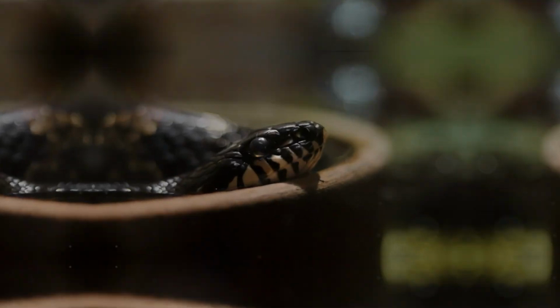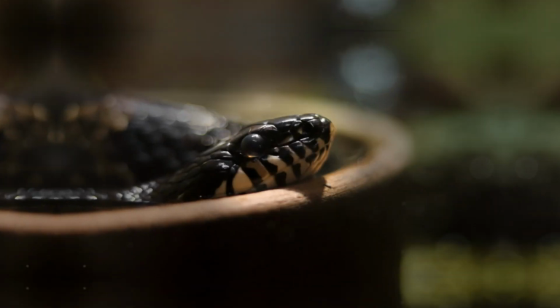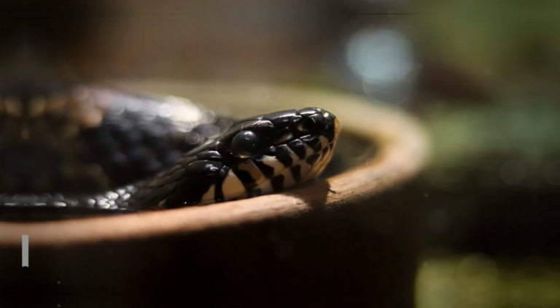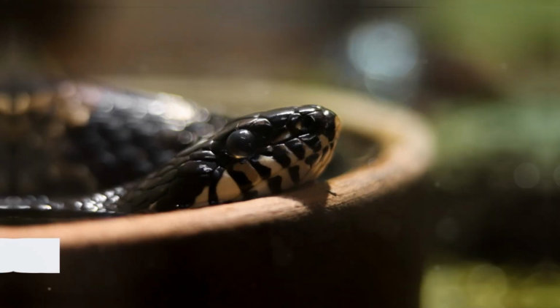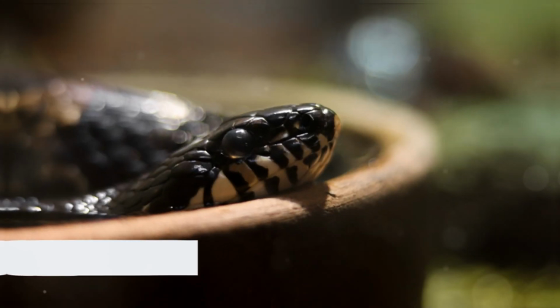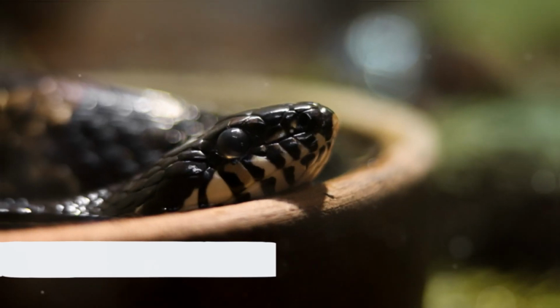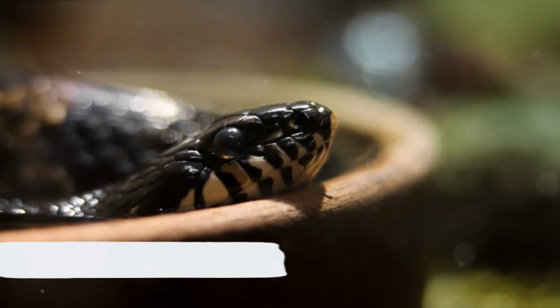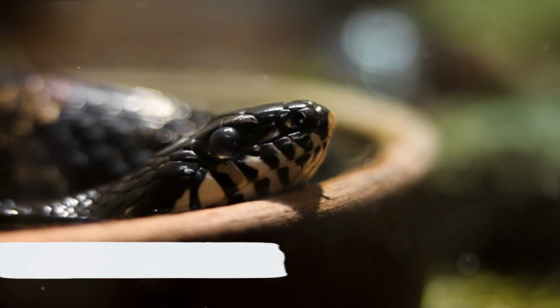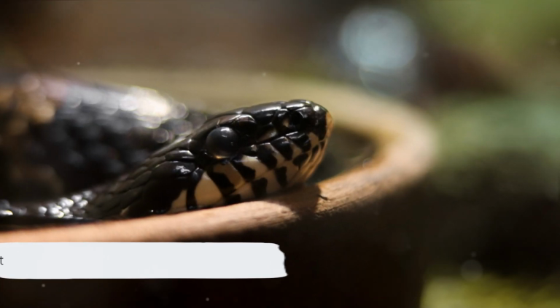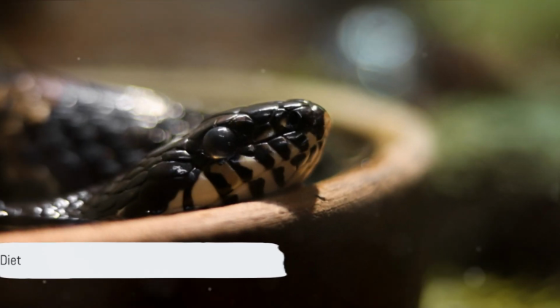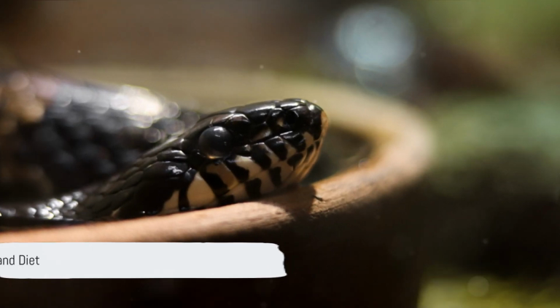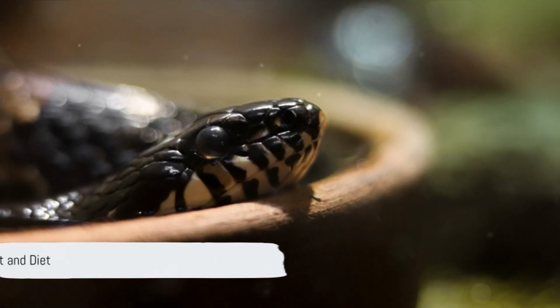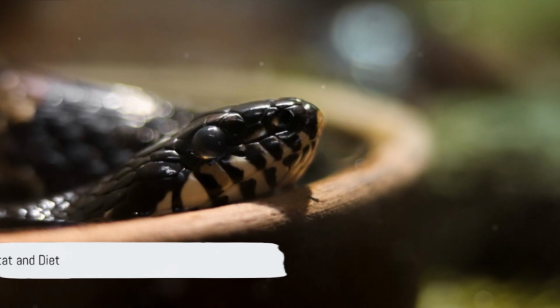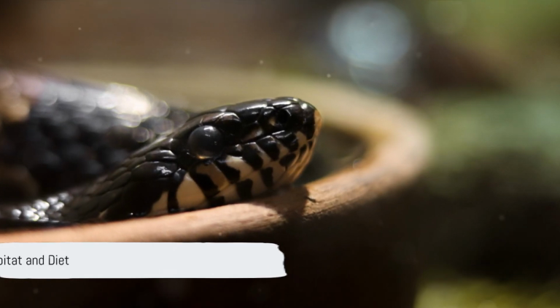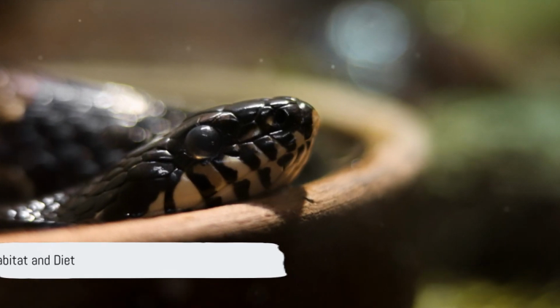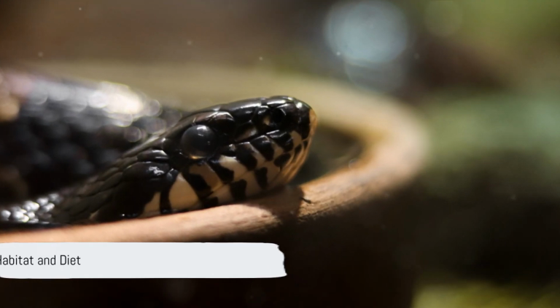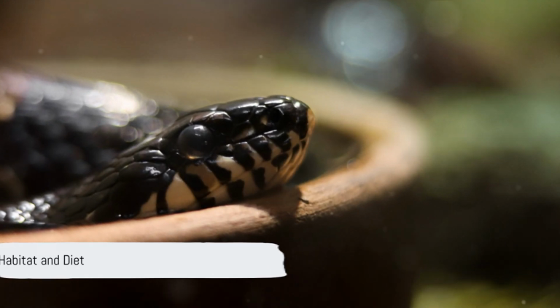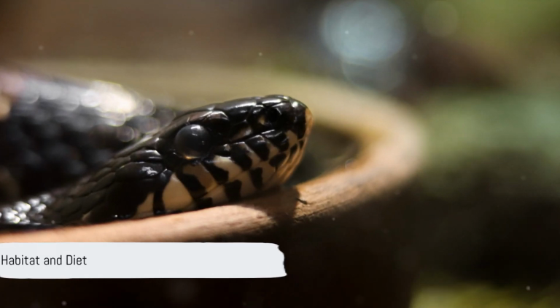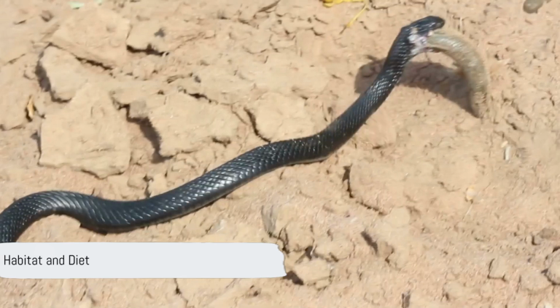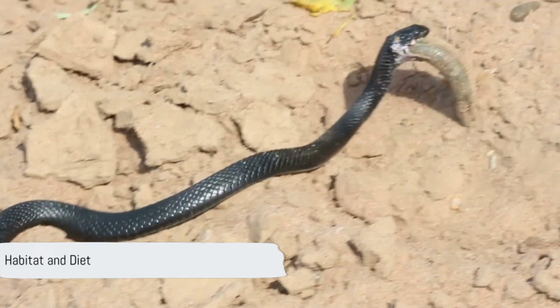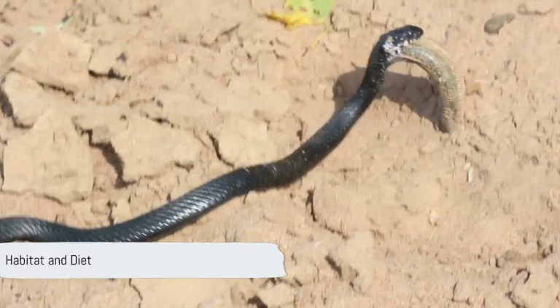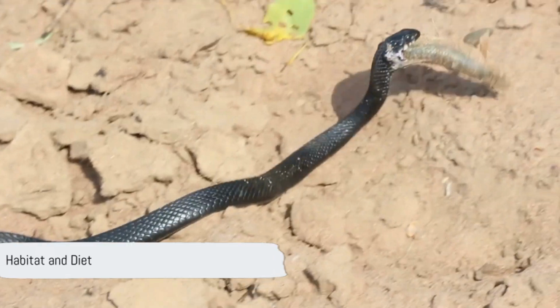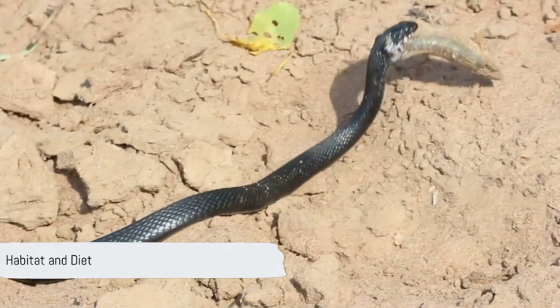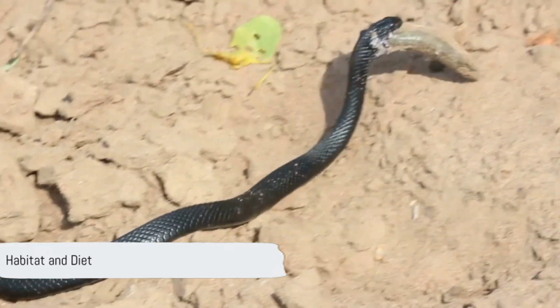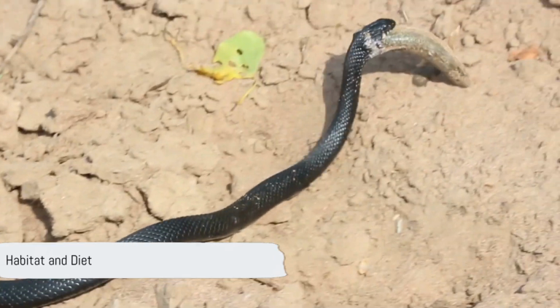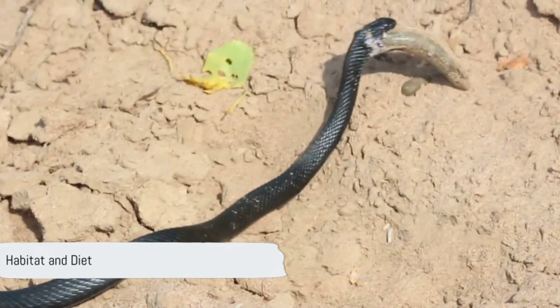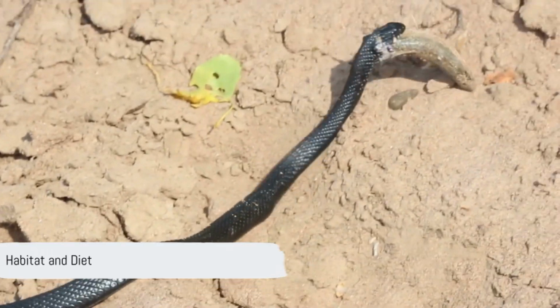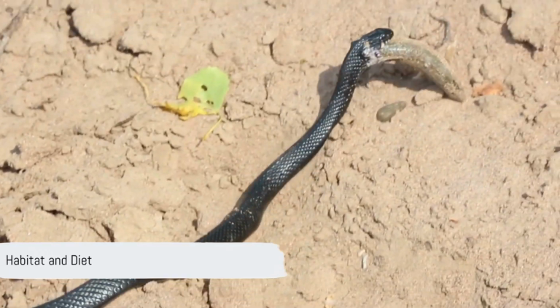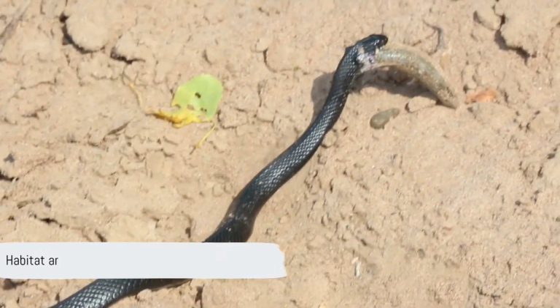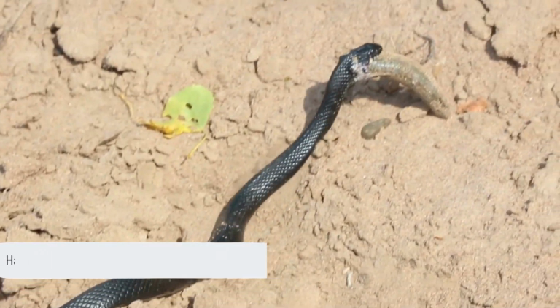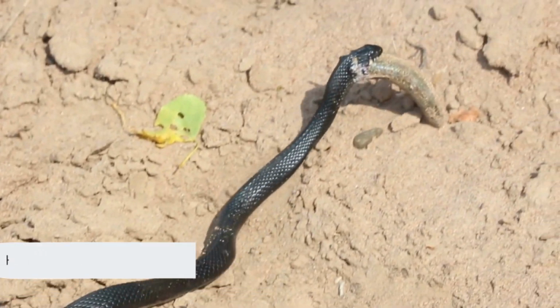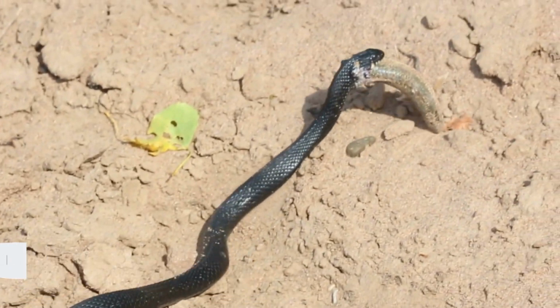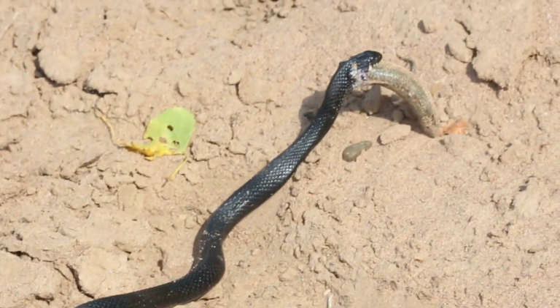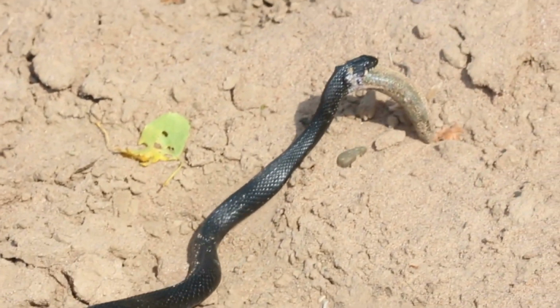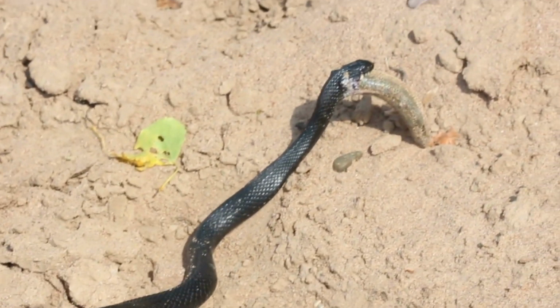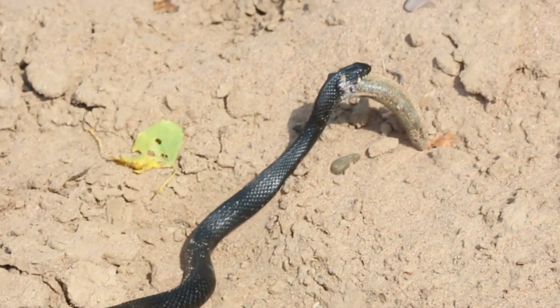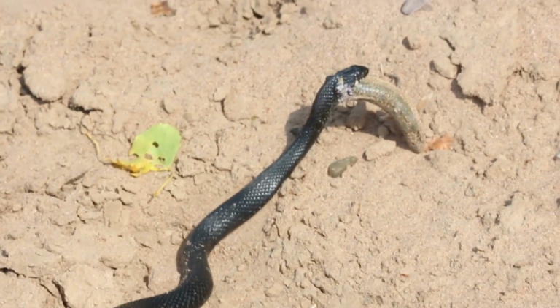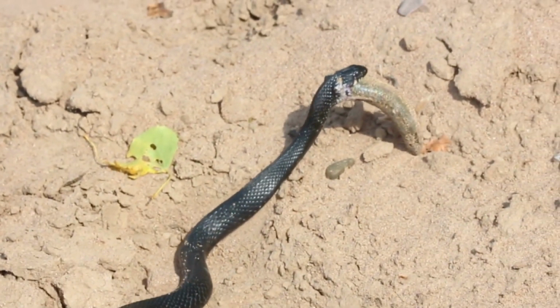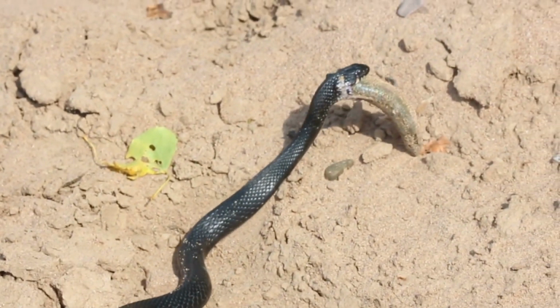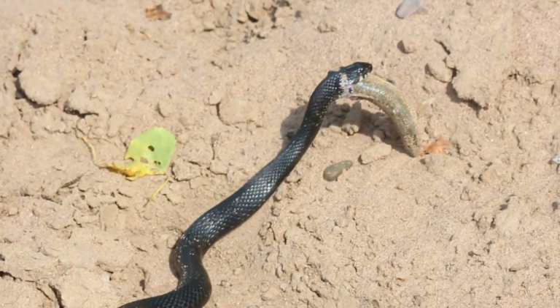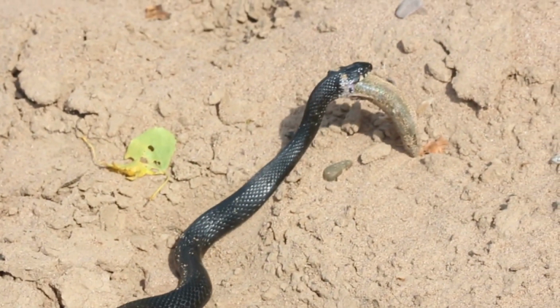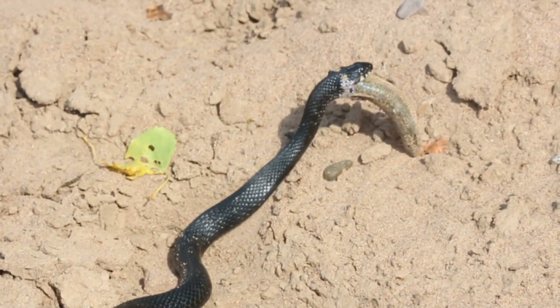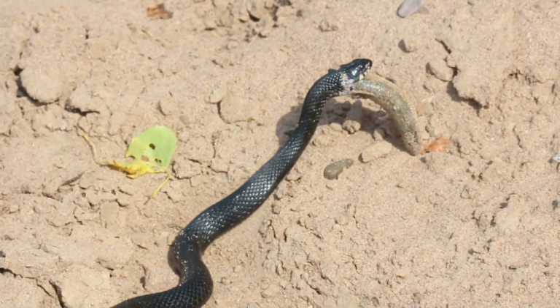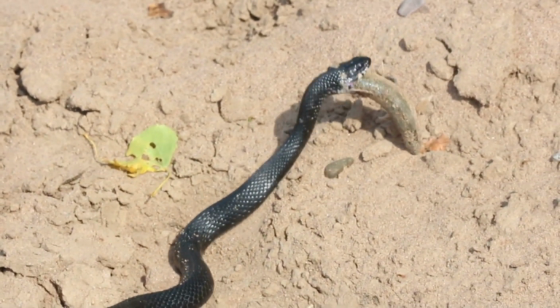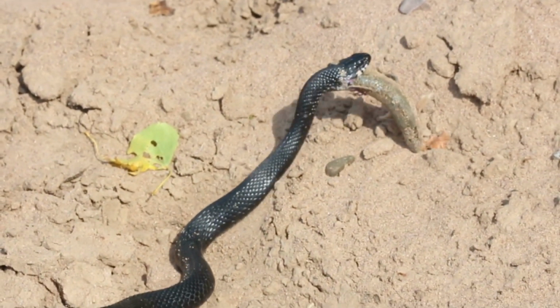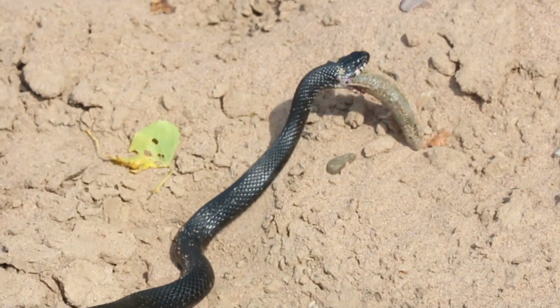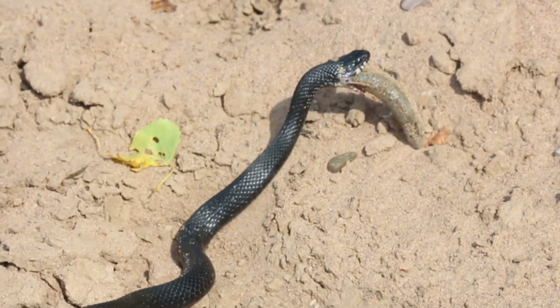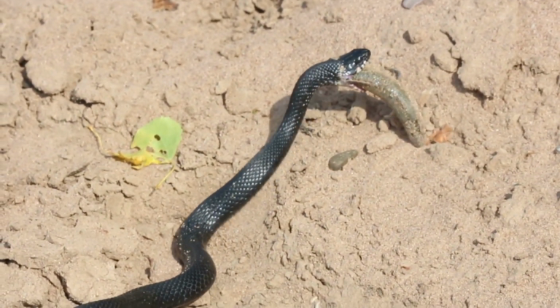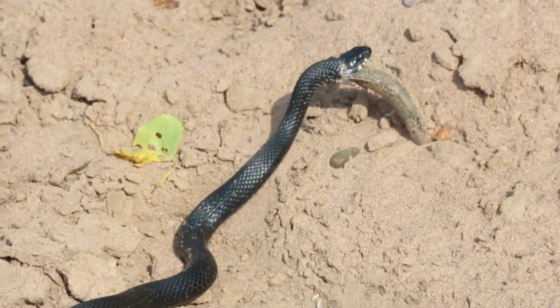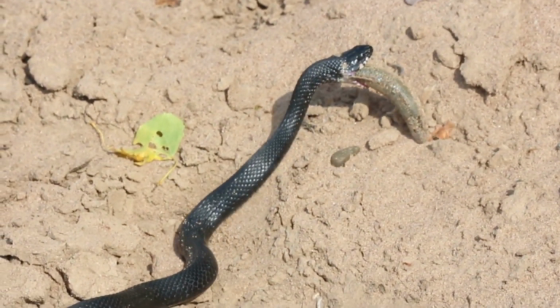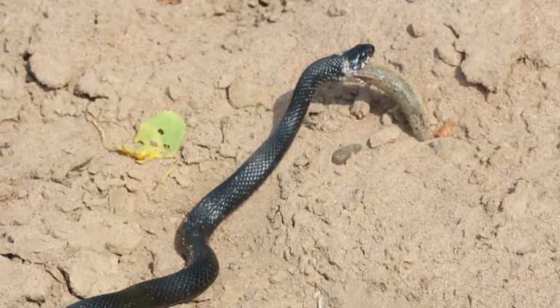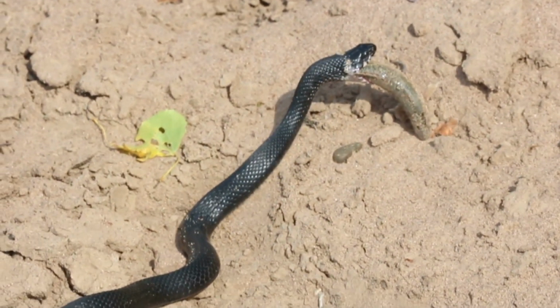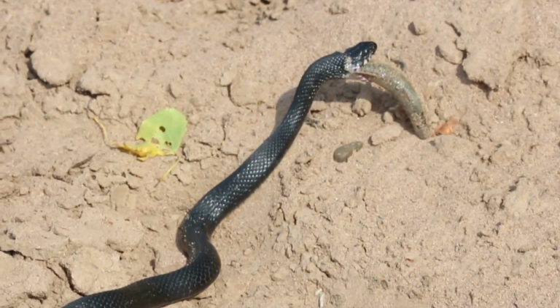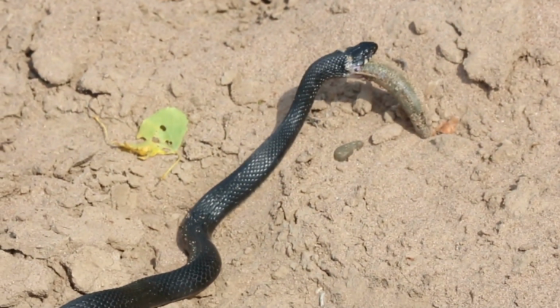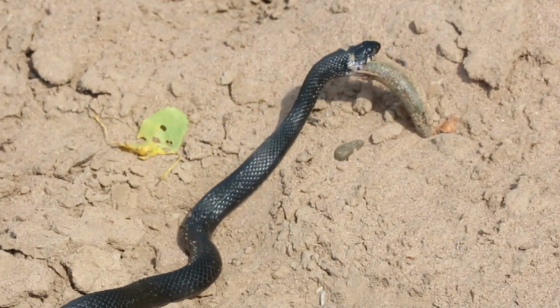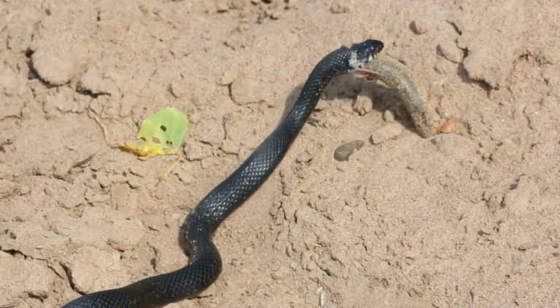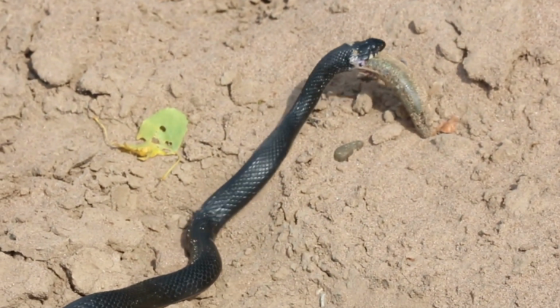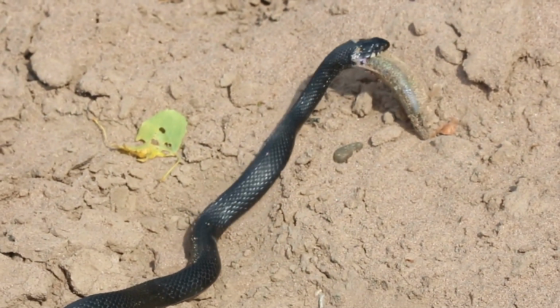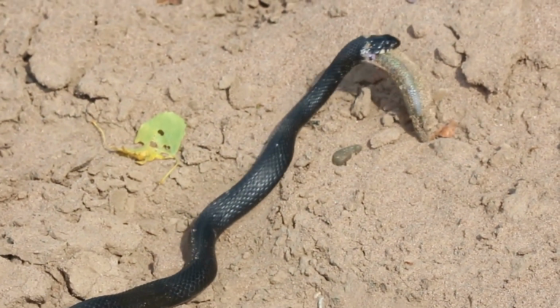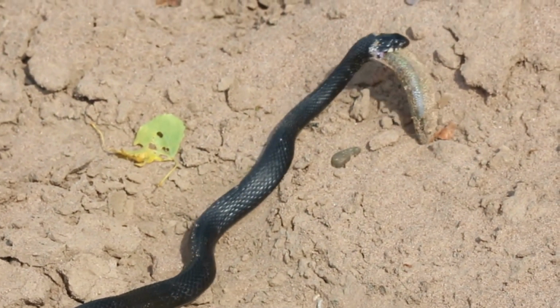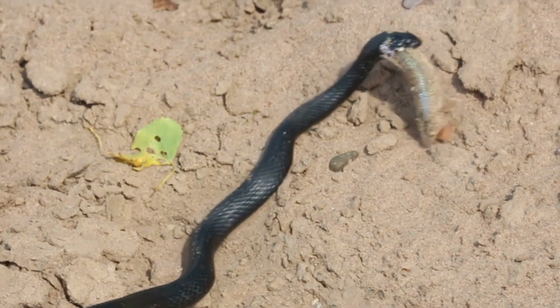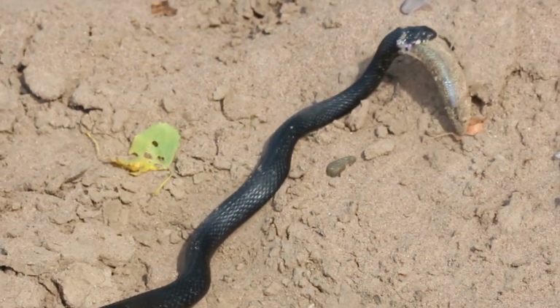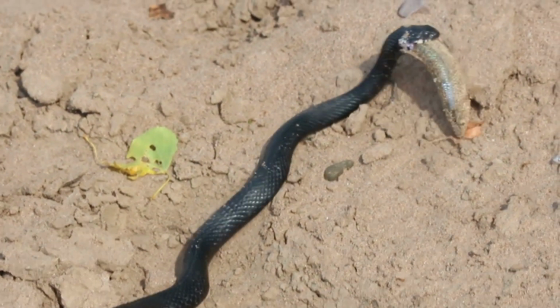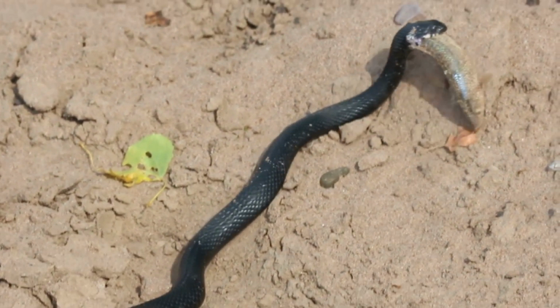These snakes are common in woodlands, forests, swamplands, and along river banks. They often venture into nearby urban areas.